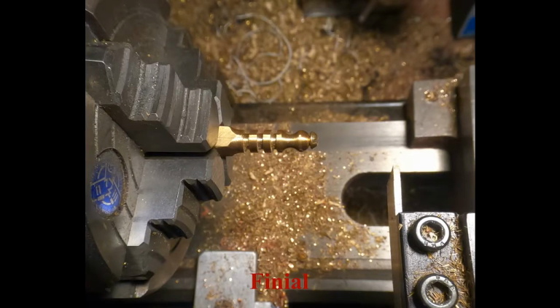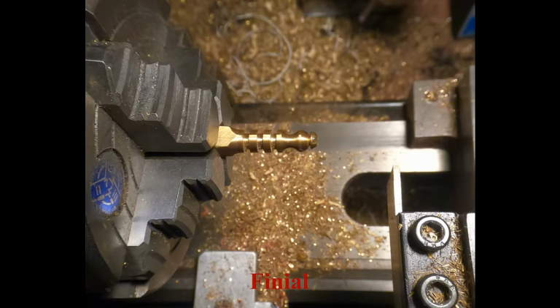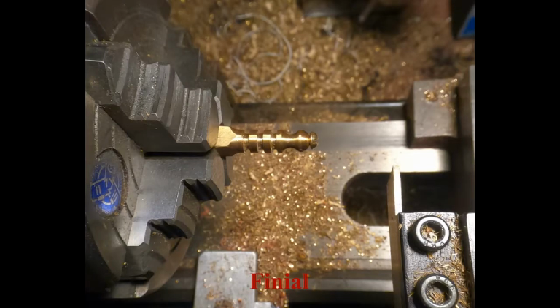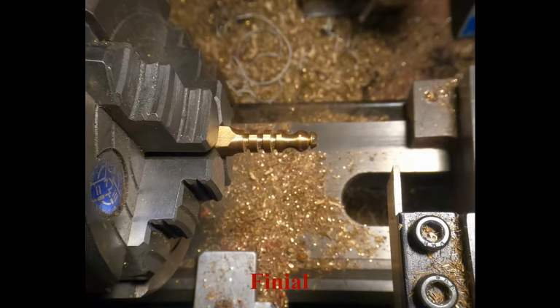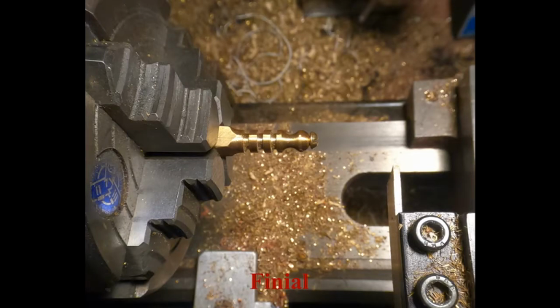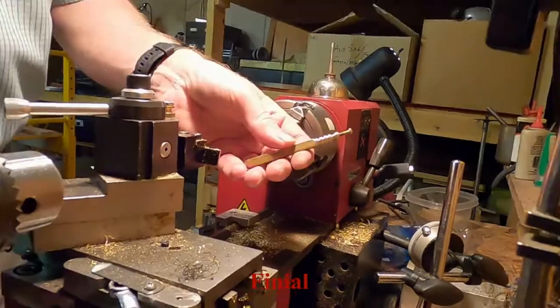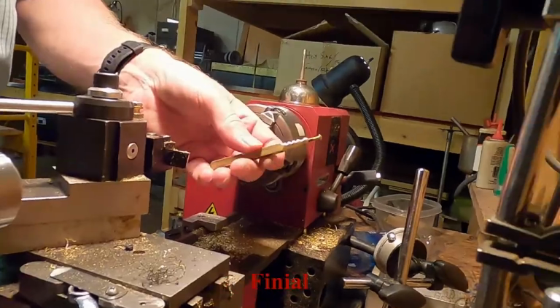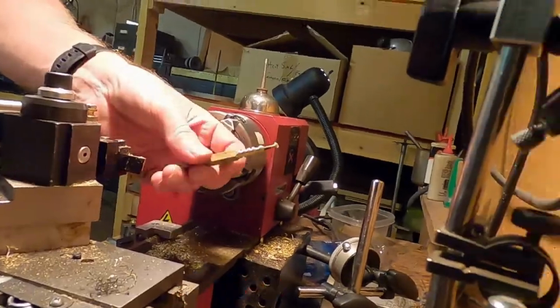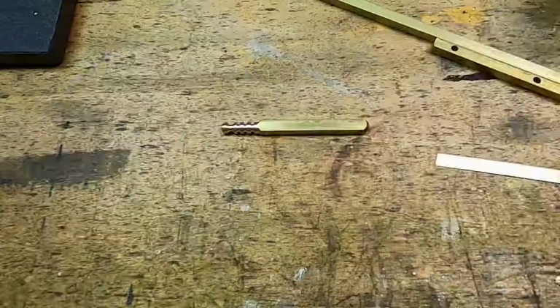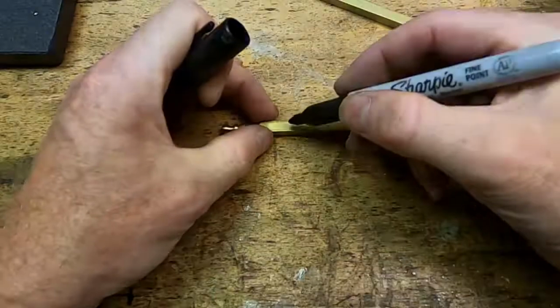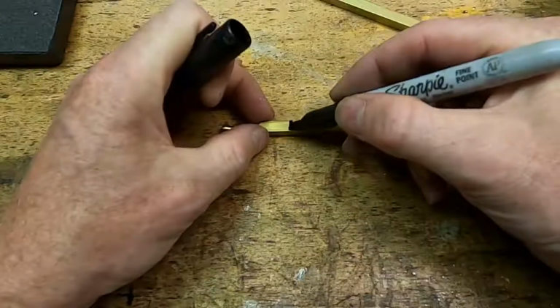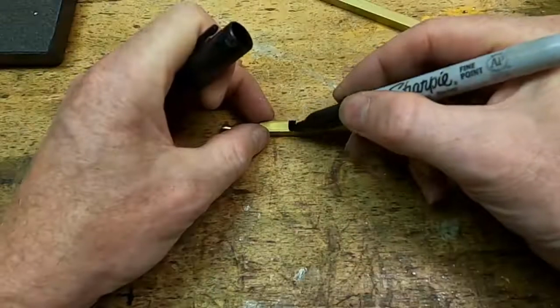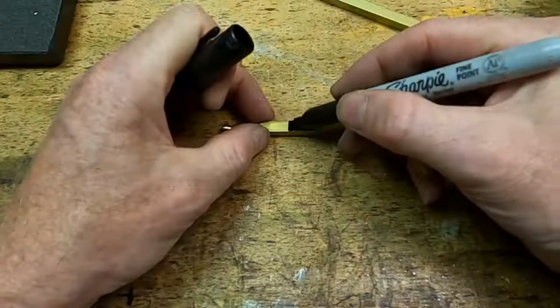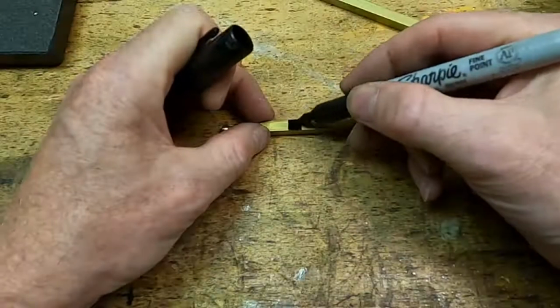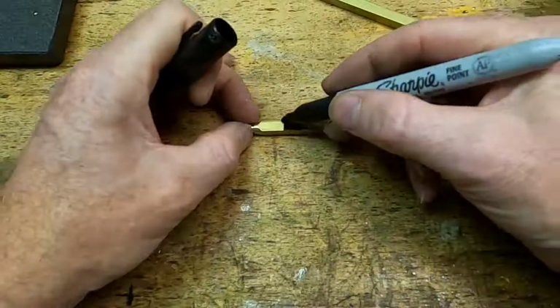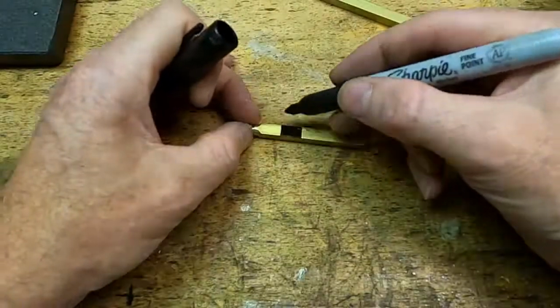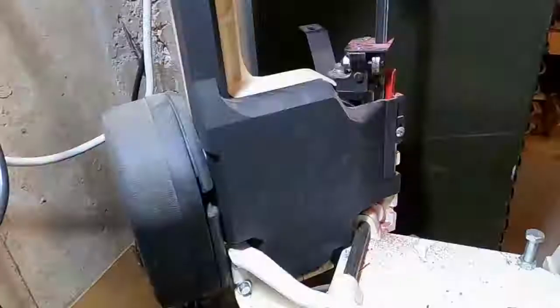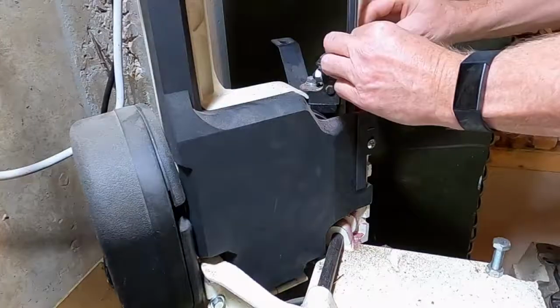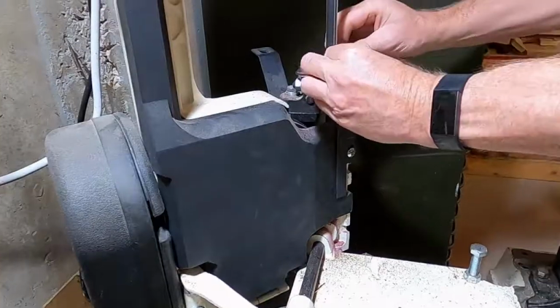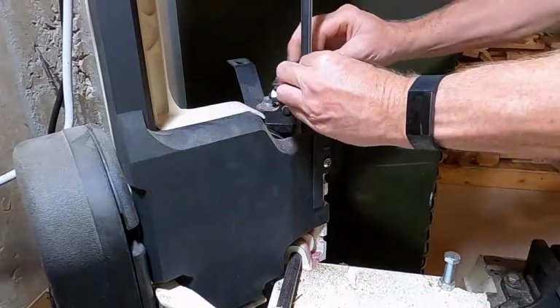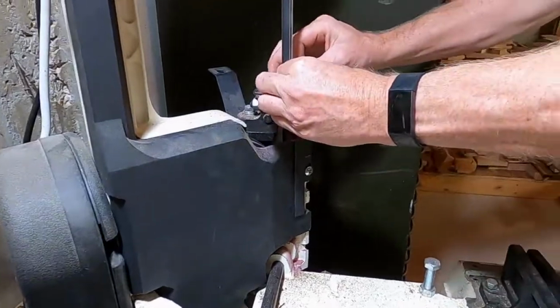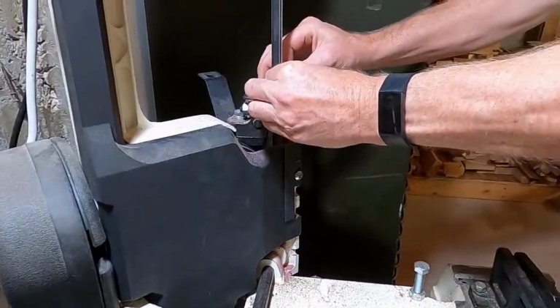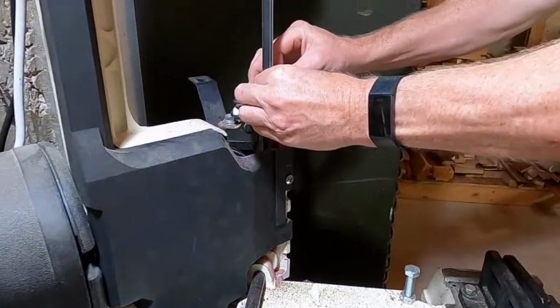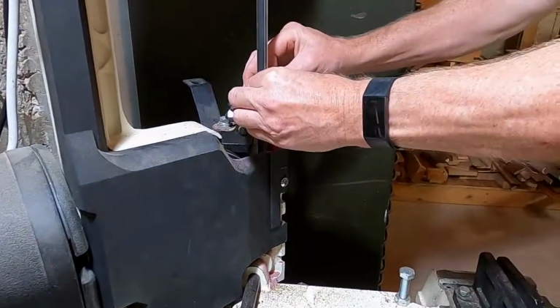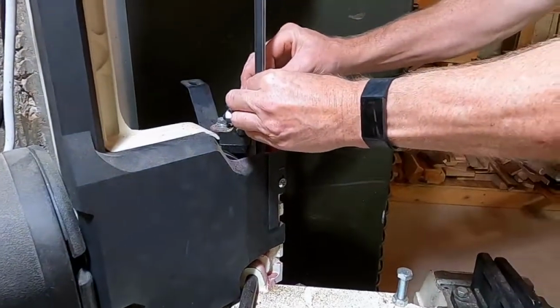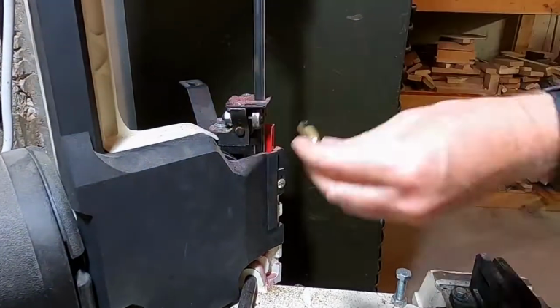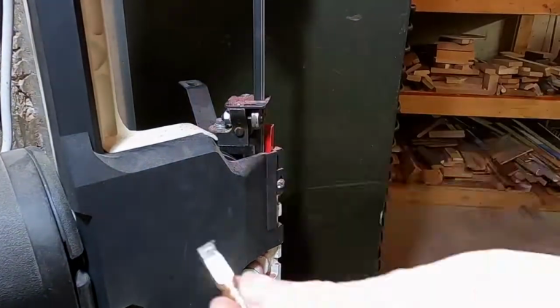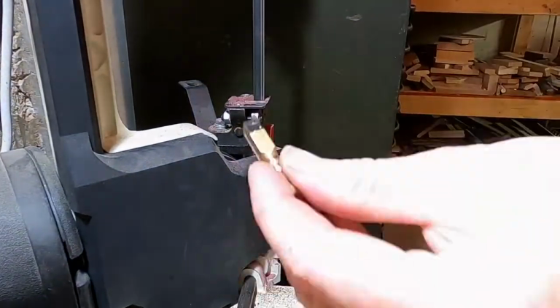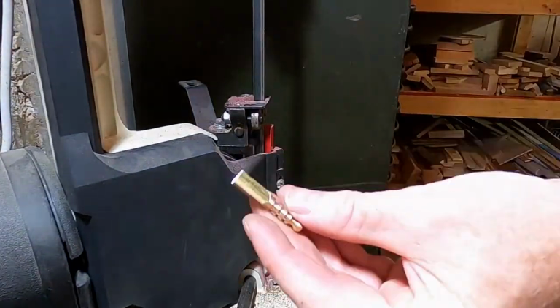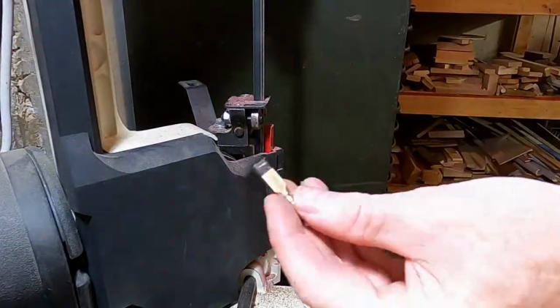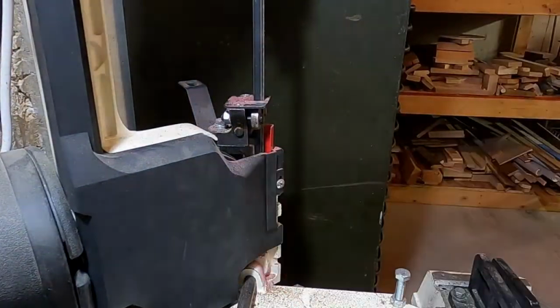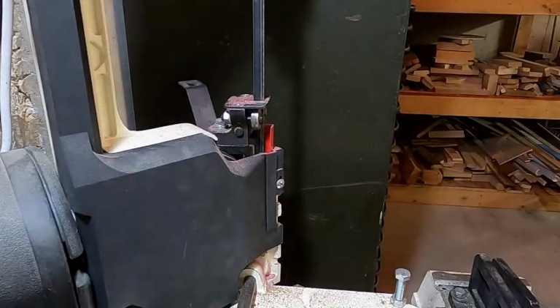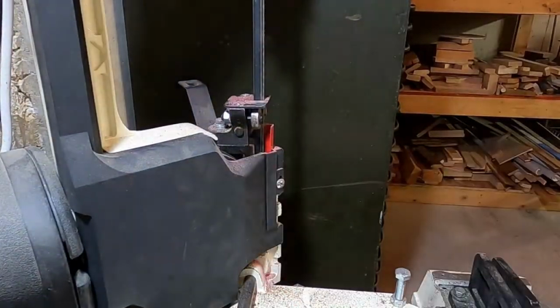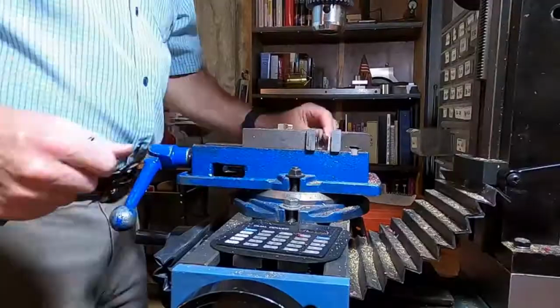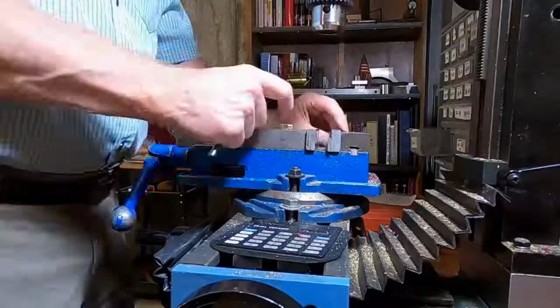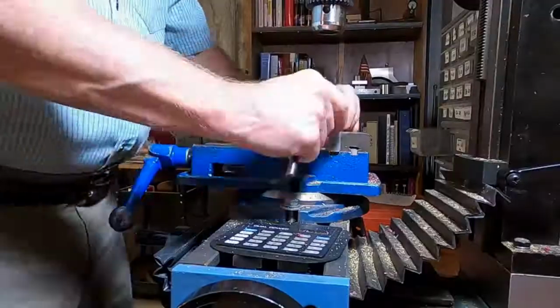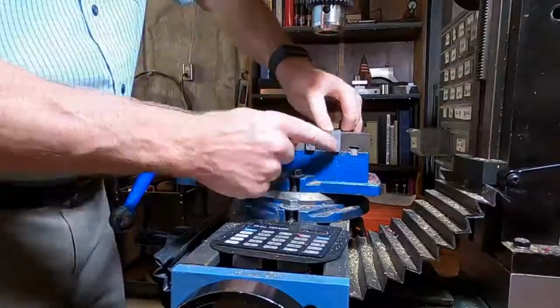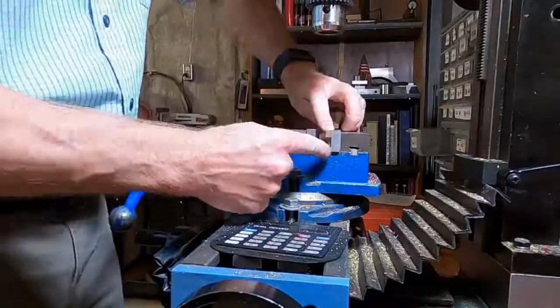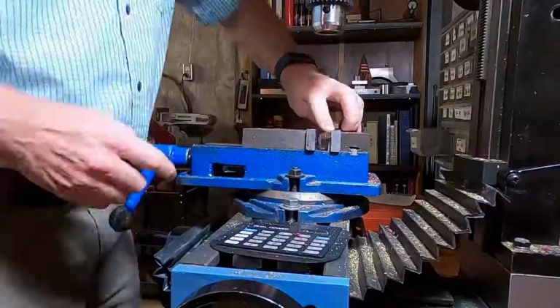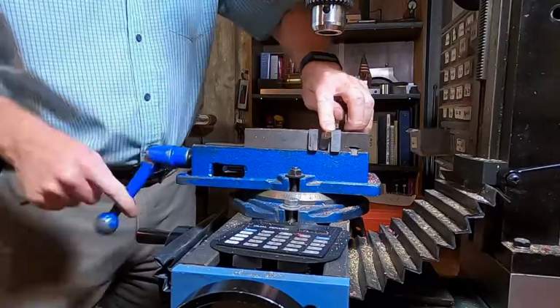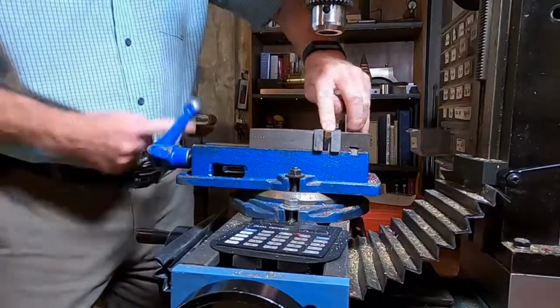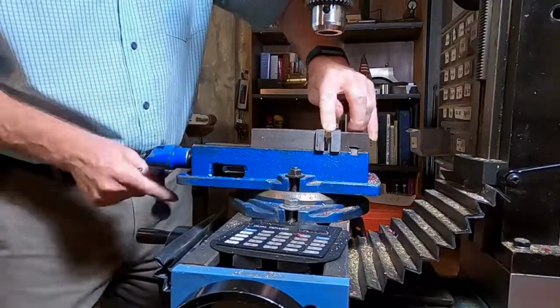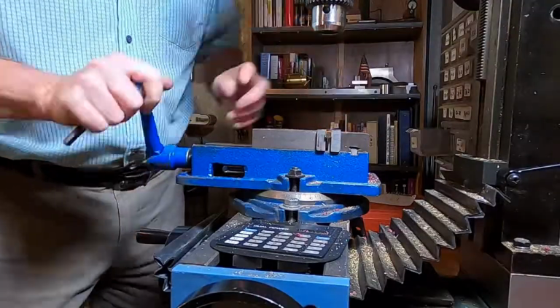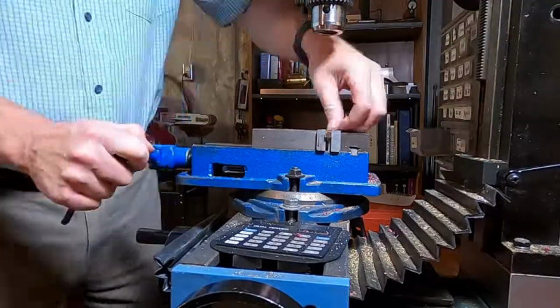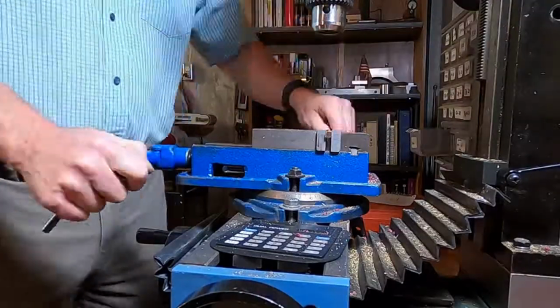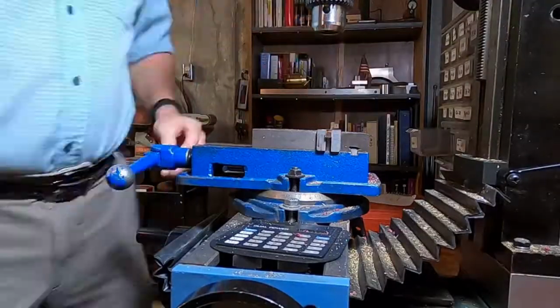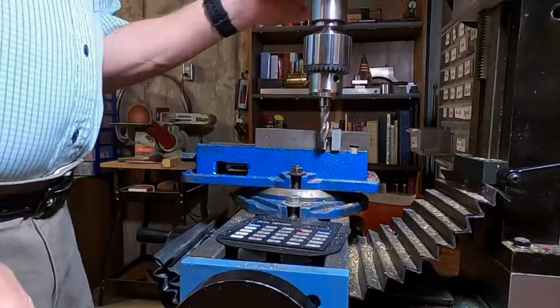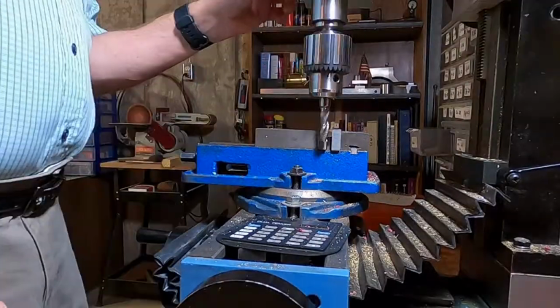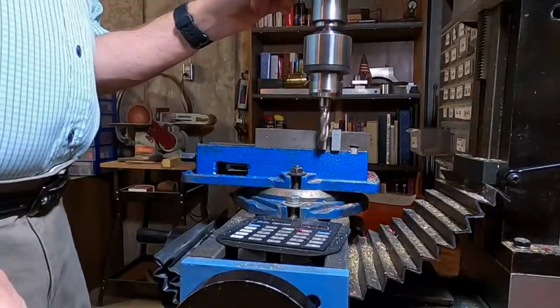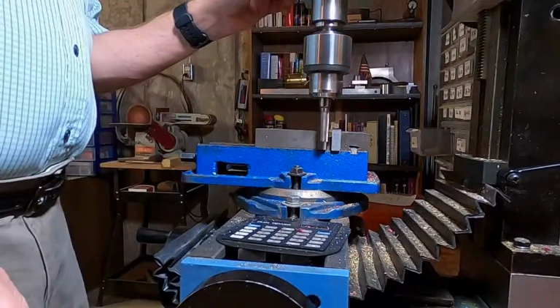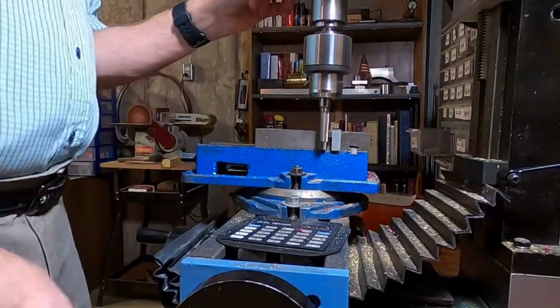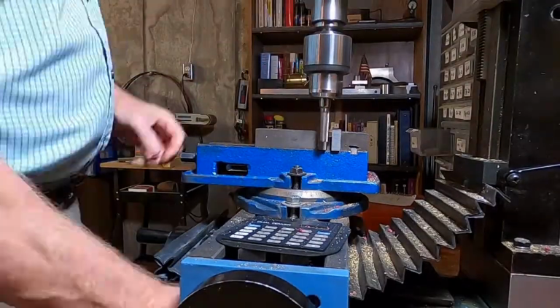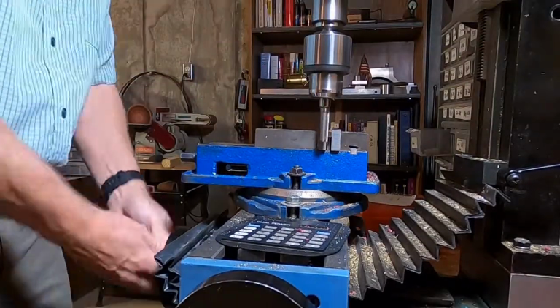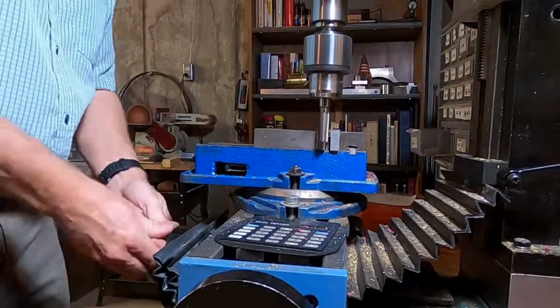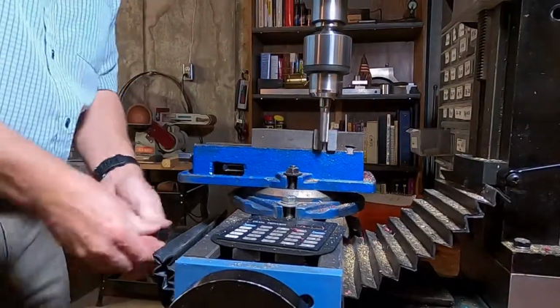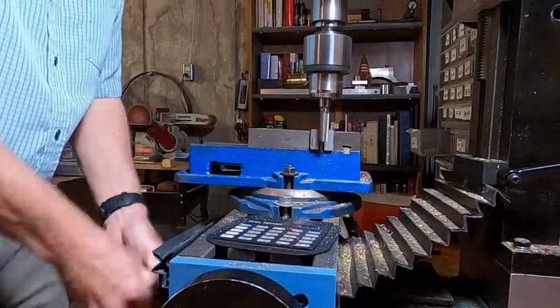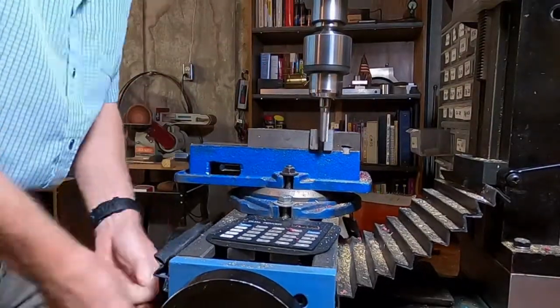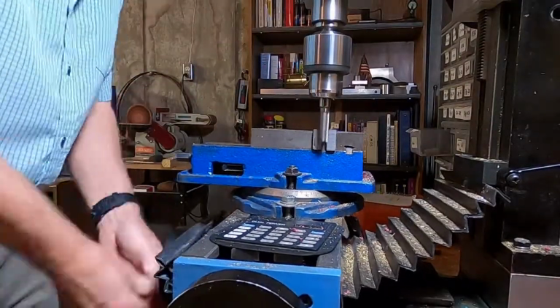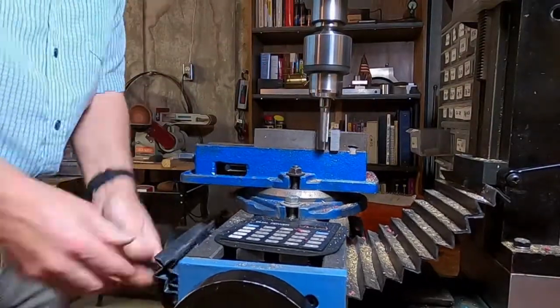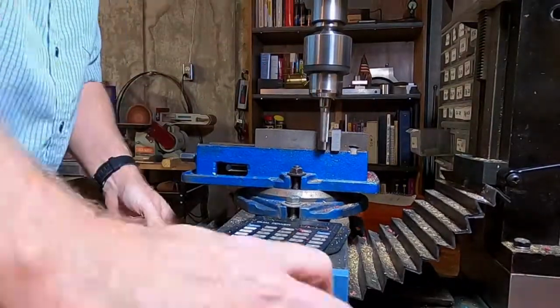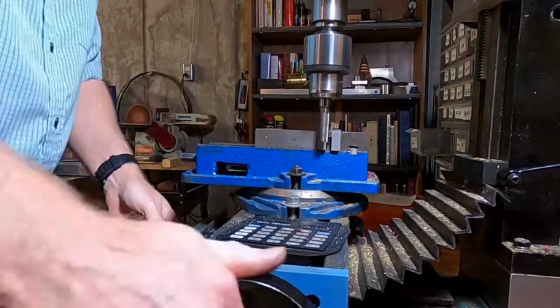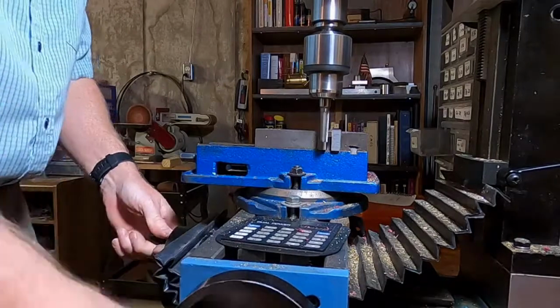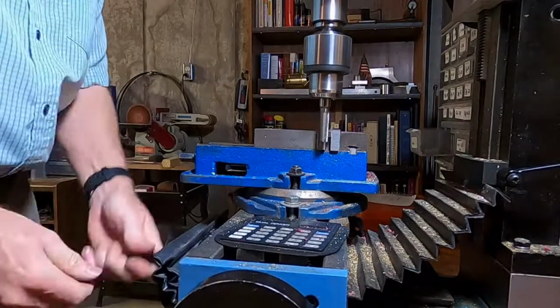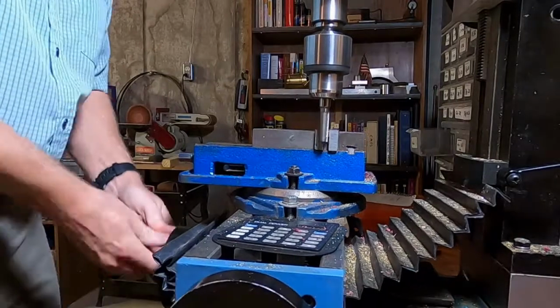After removing the part from the lathe, it is then cut to the proper length on the bandsaw and then trimmed on the milling machine.